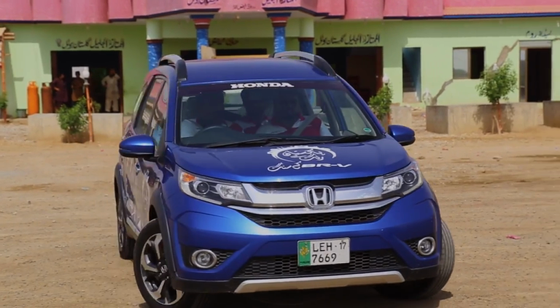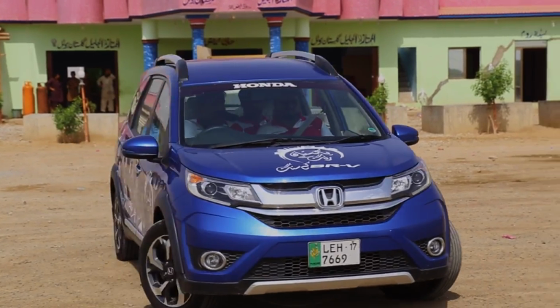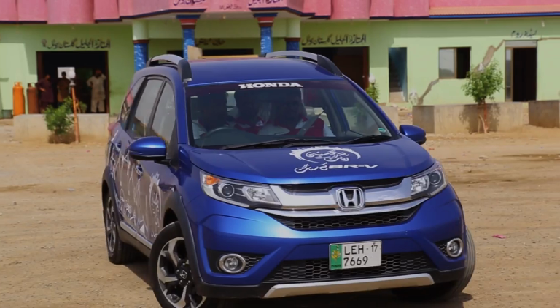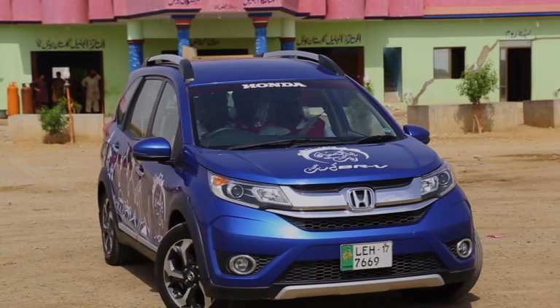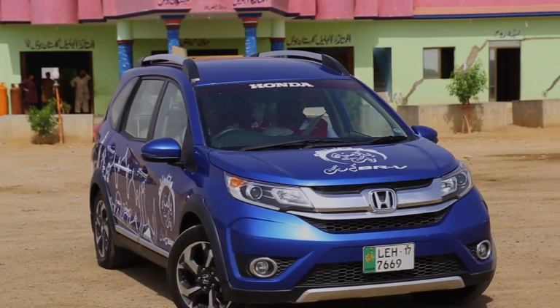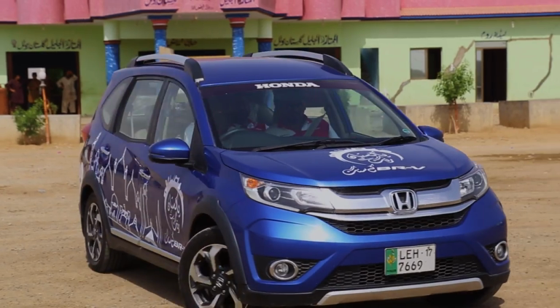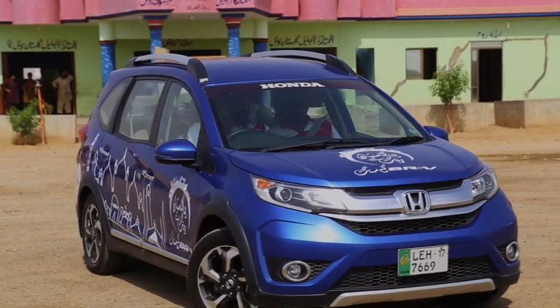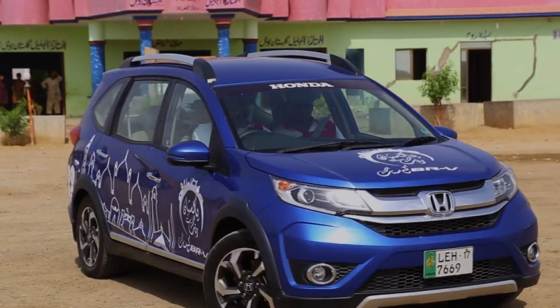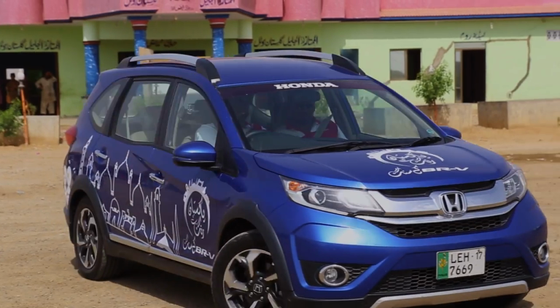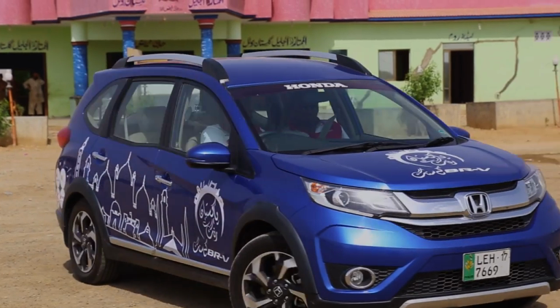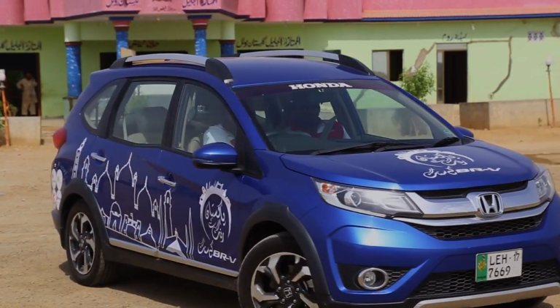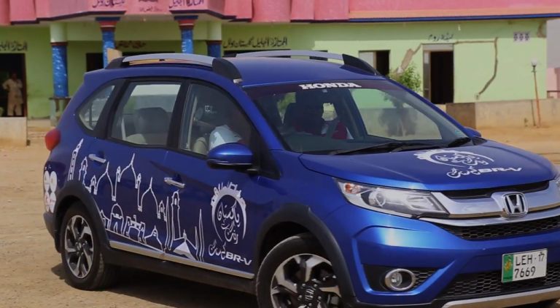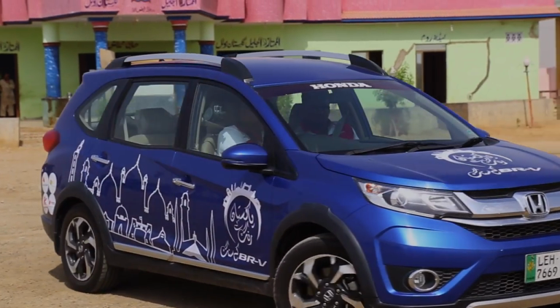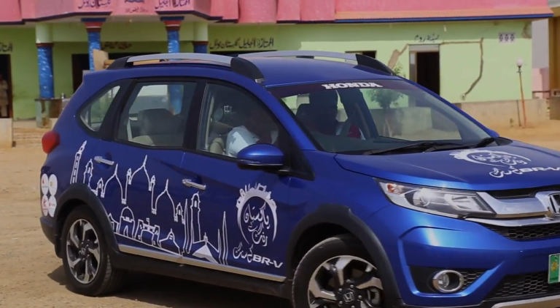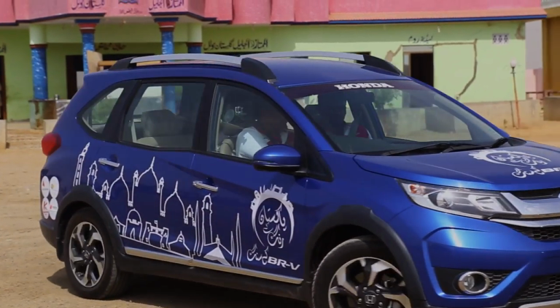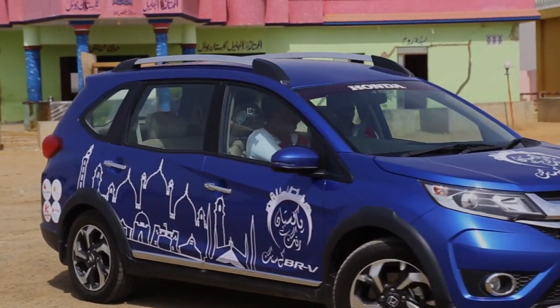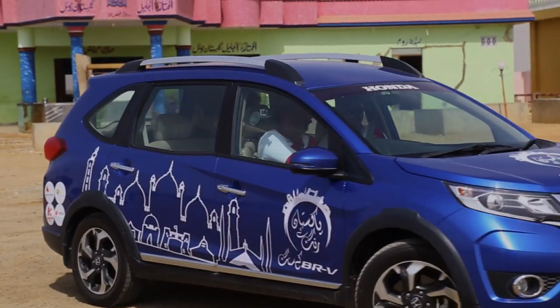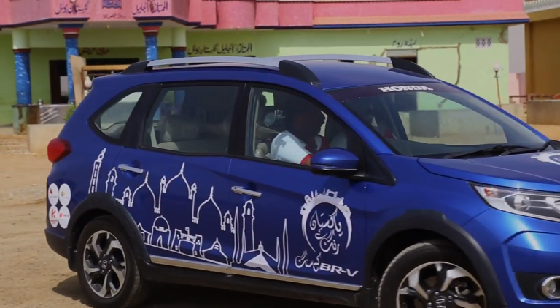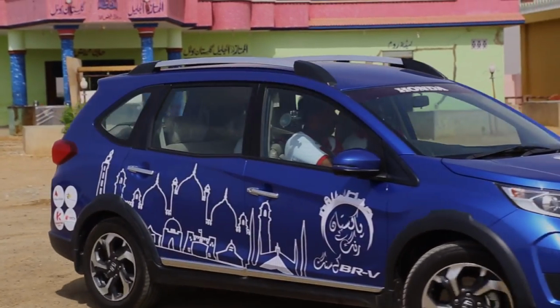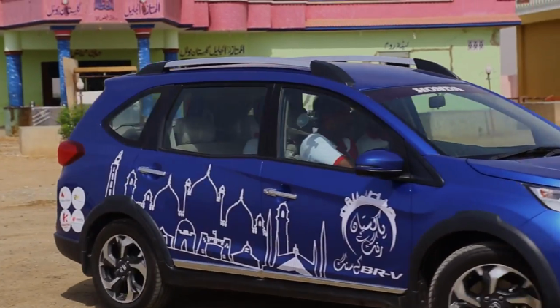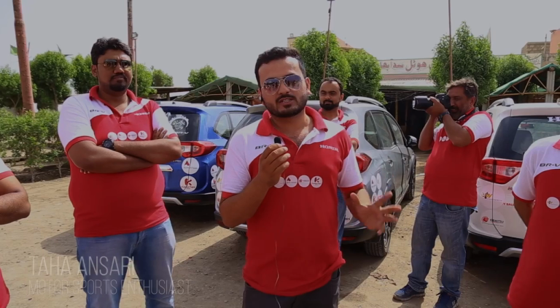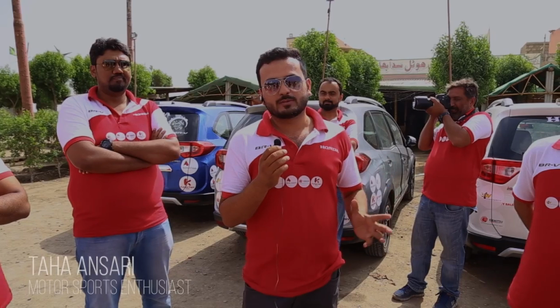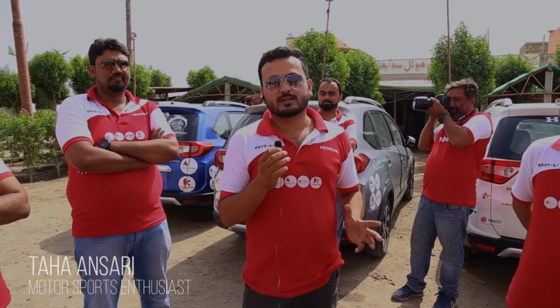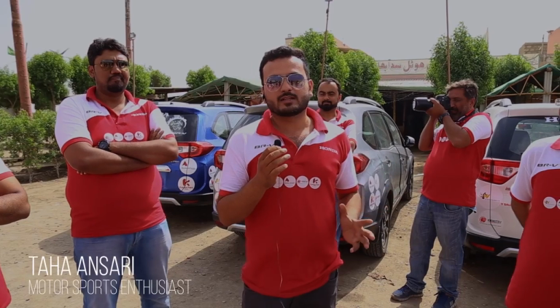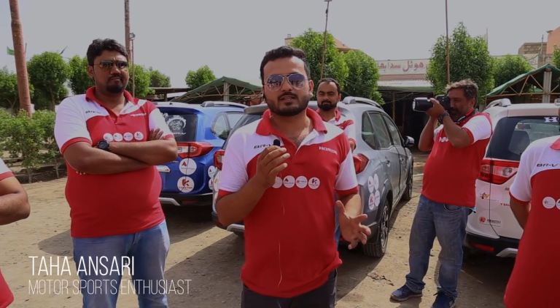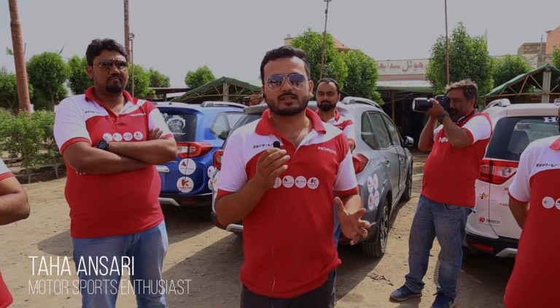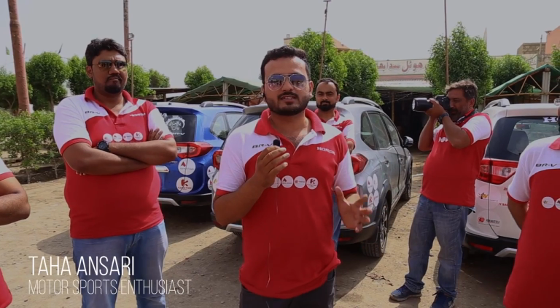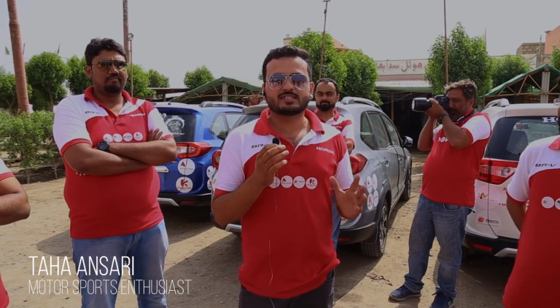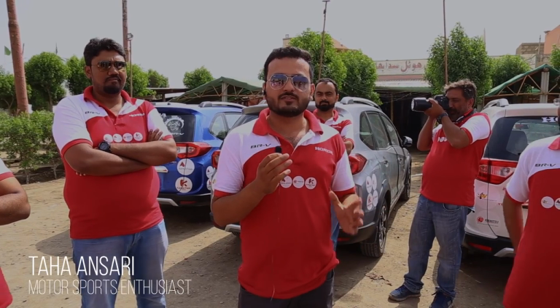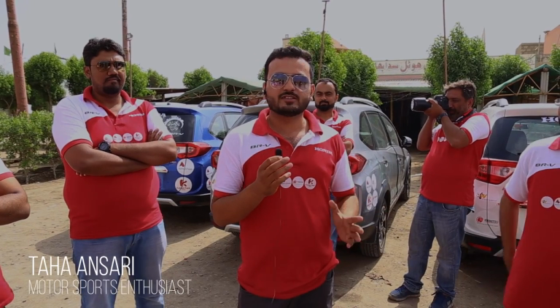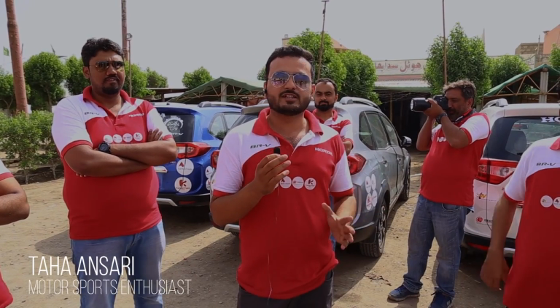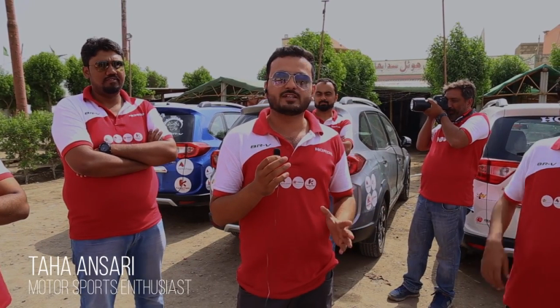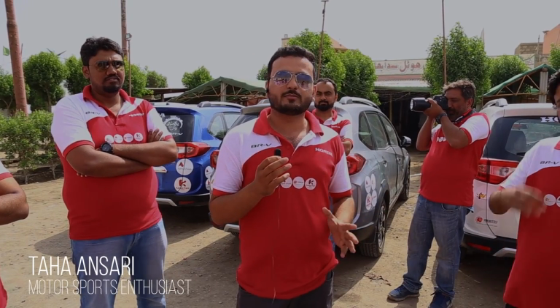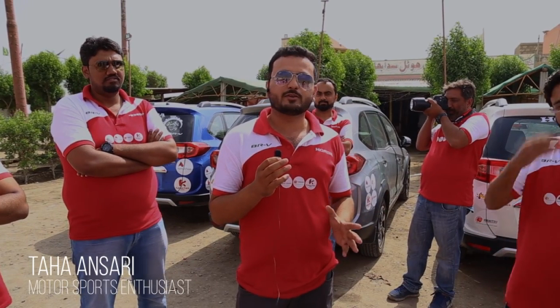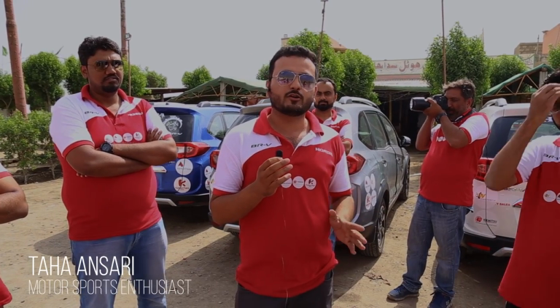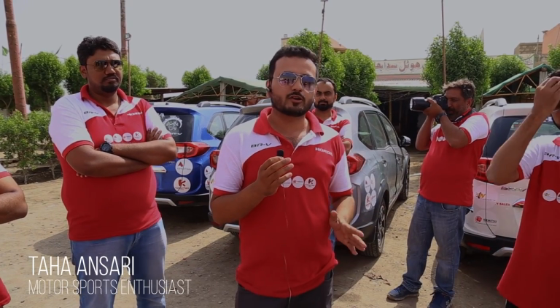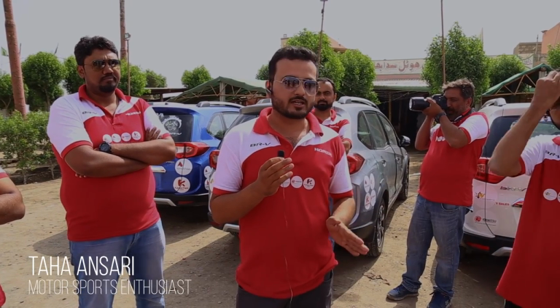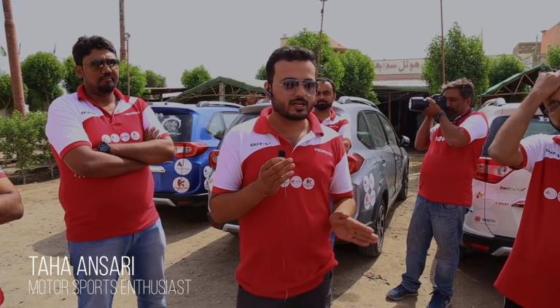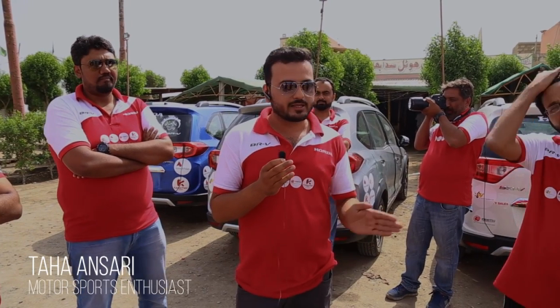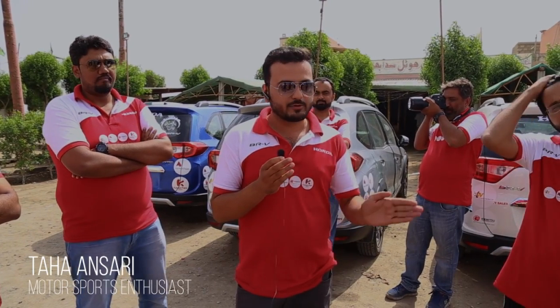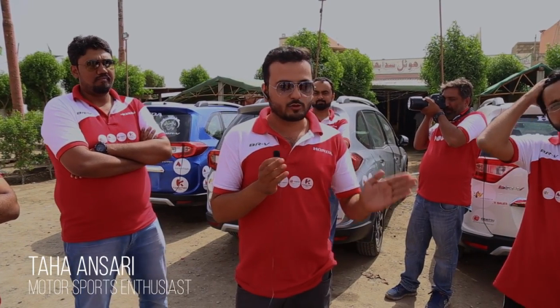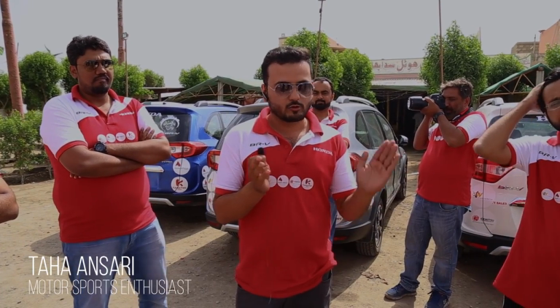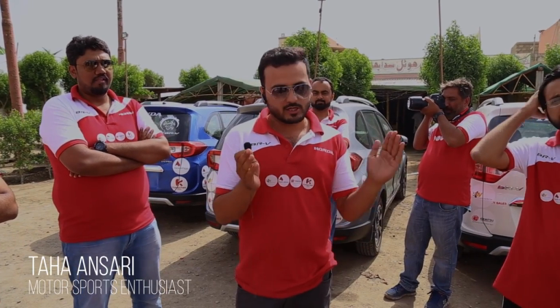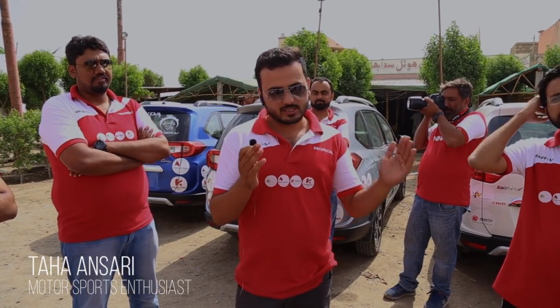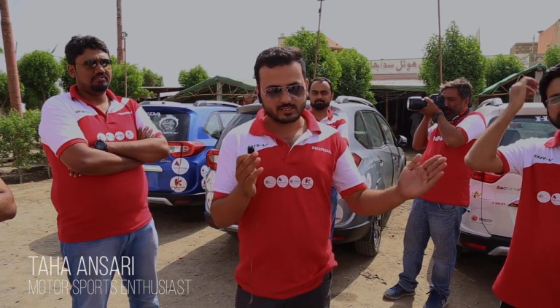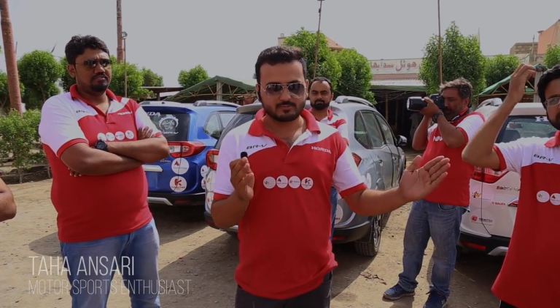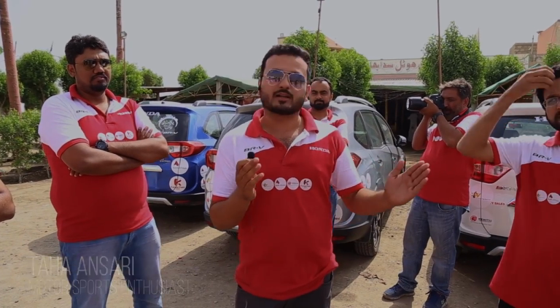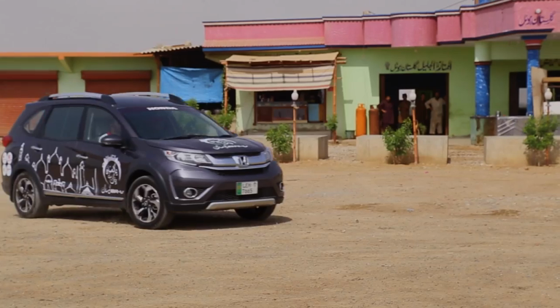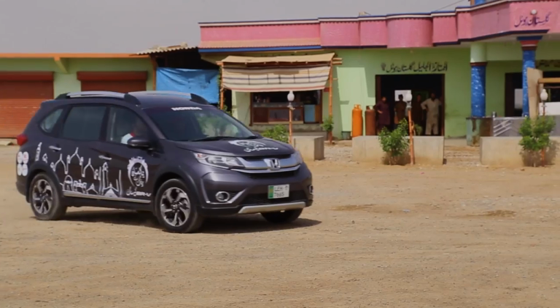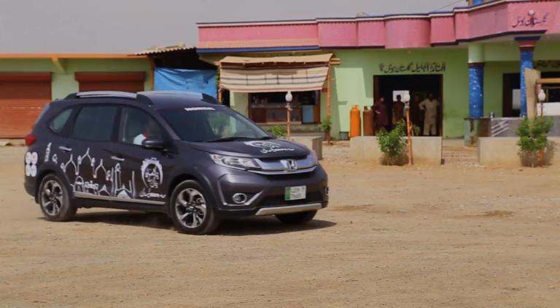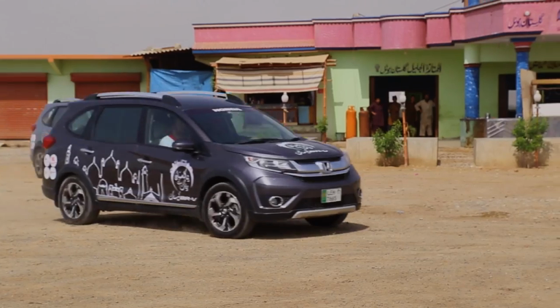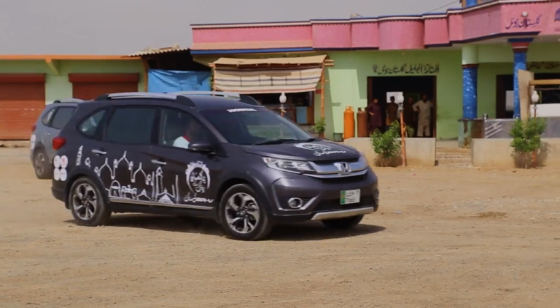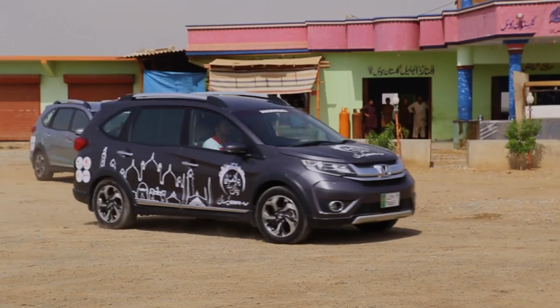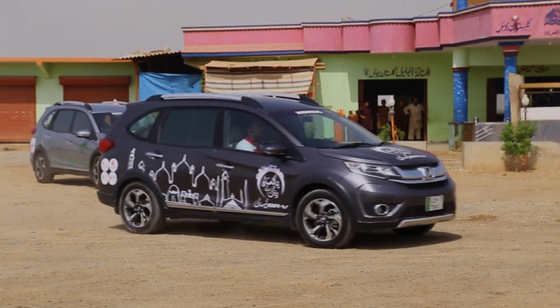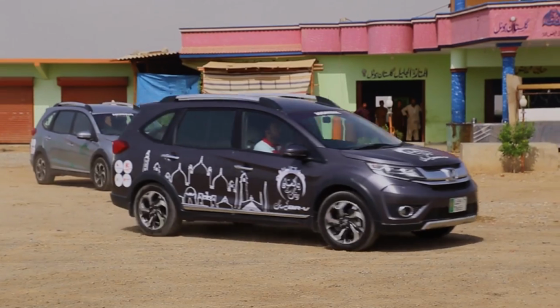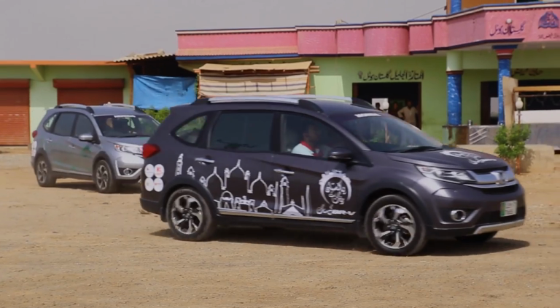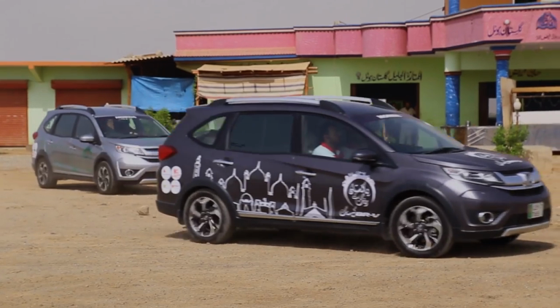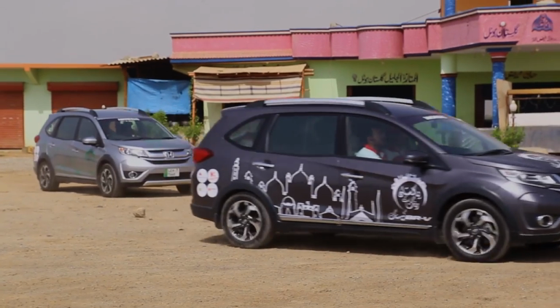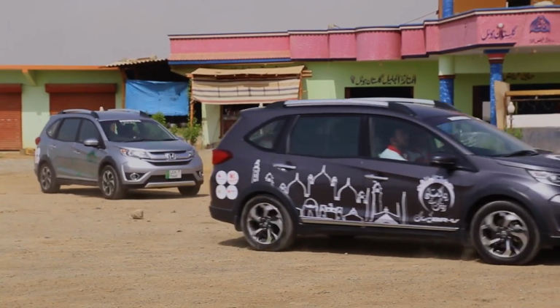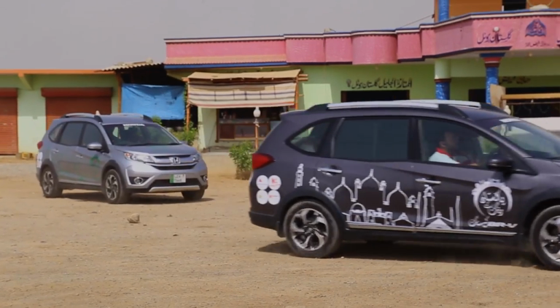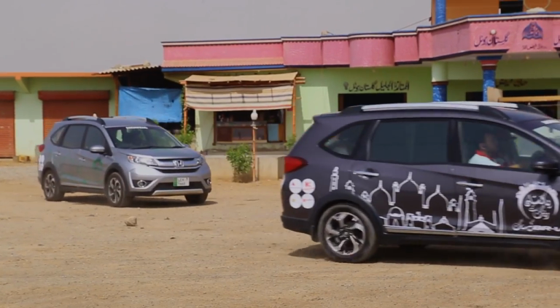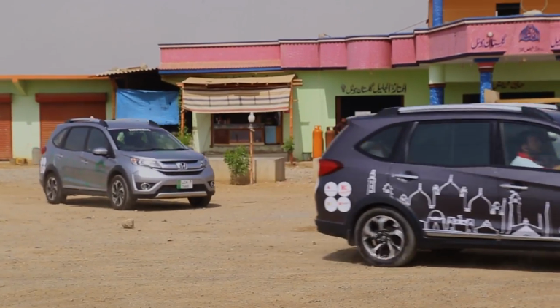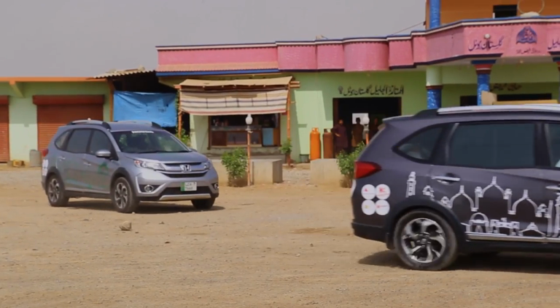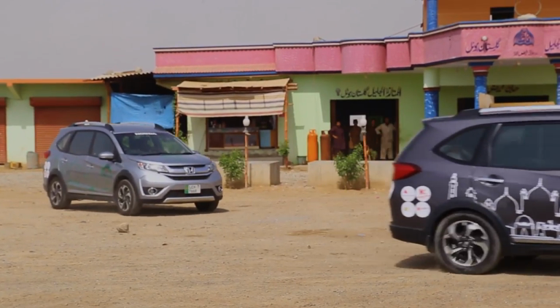This is a 7-seater SUV concept, and it also has features comparable to the Corolla, including parking assist. This is the best one.